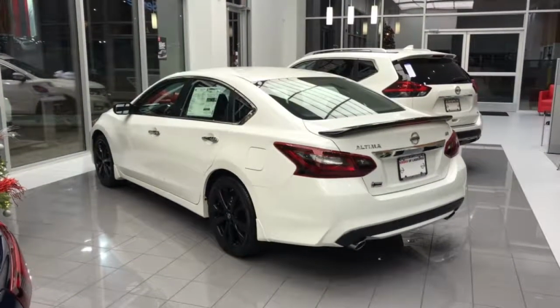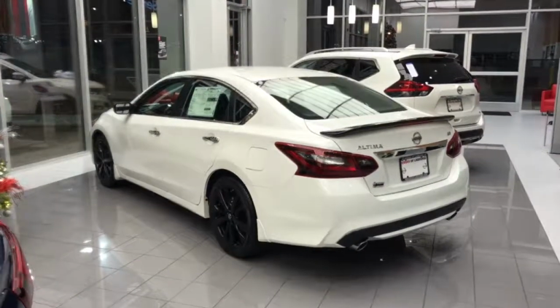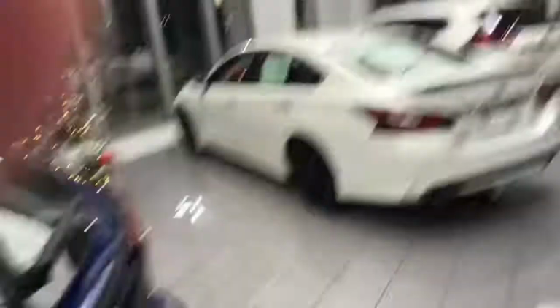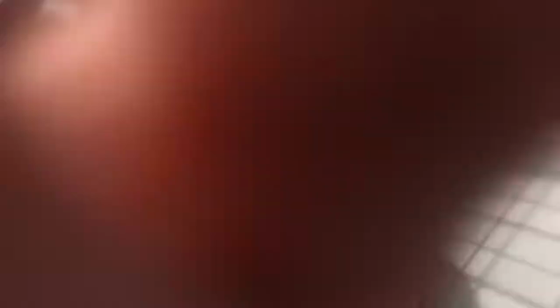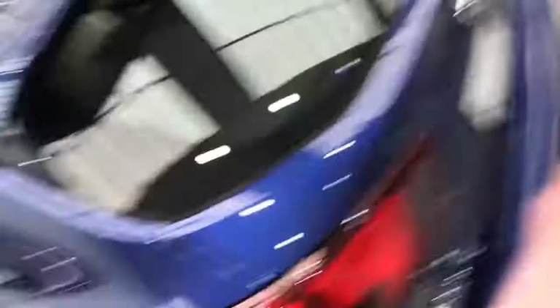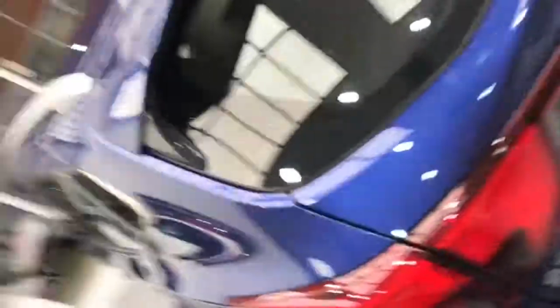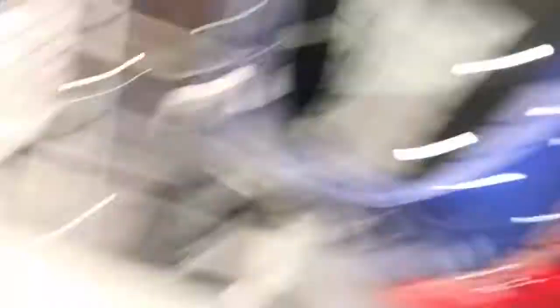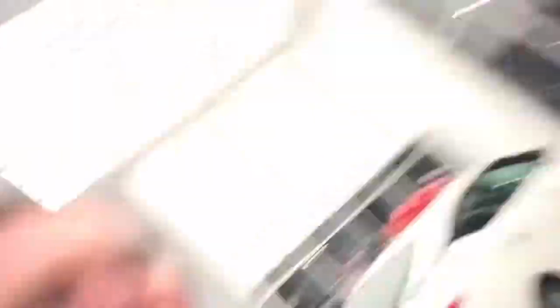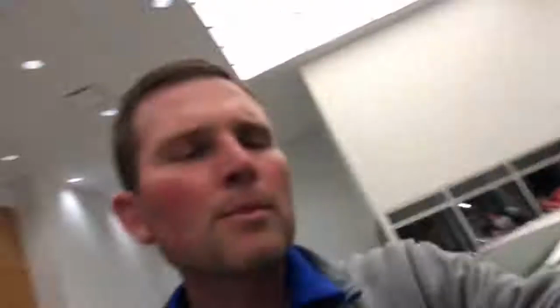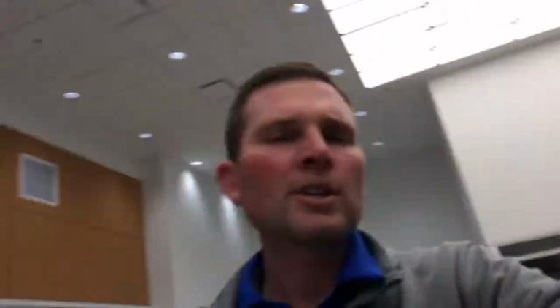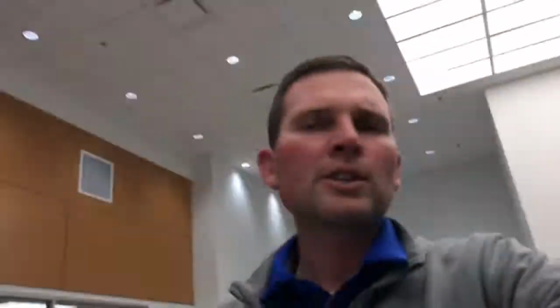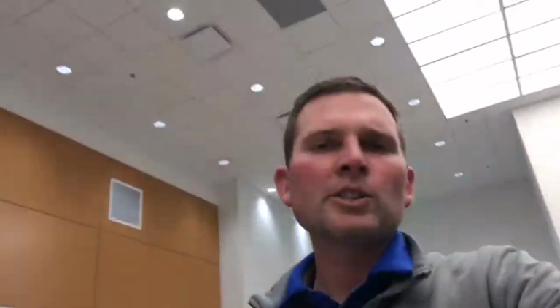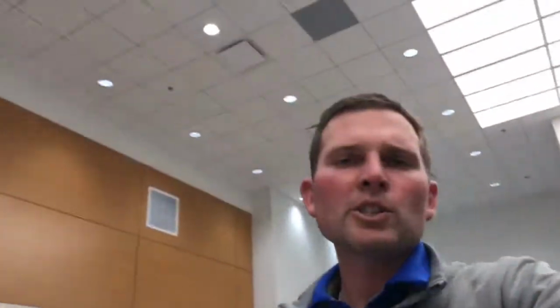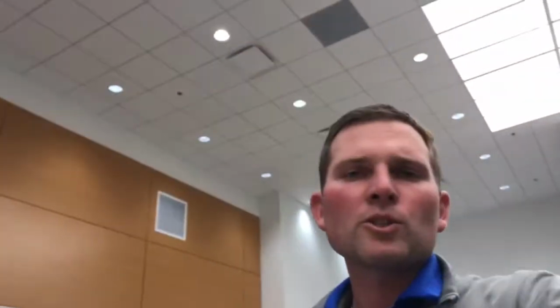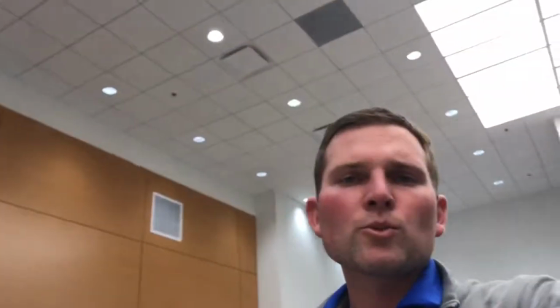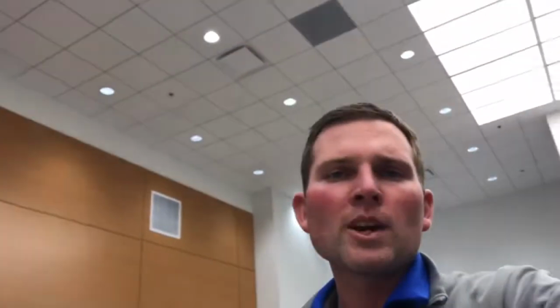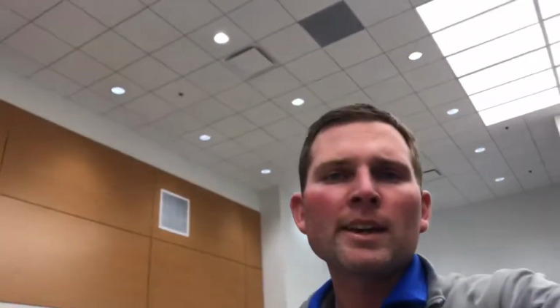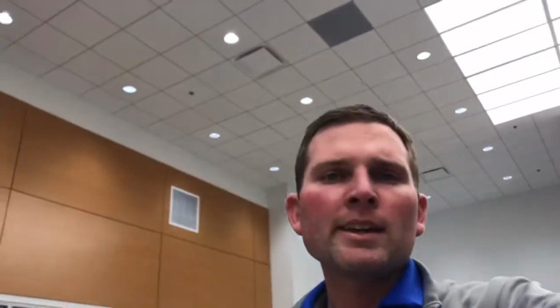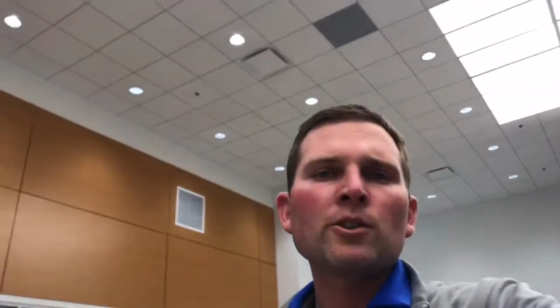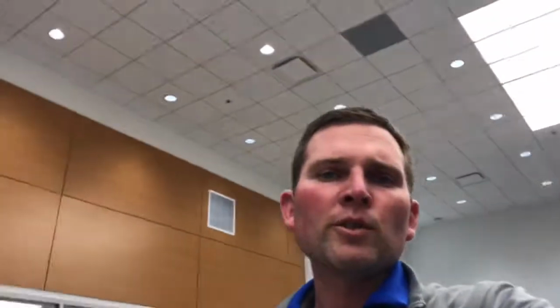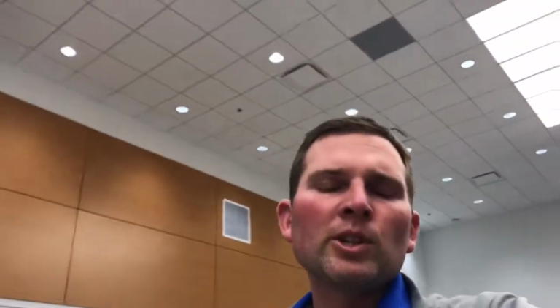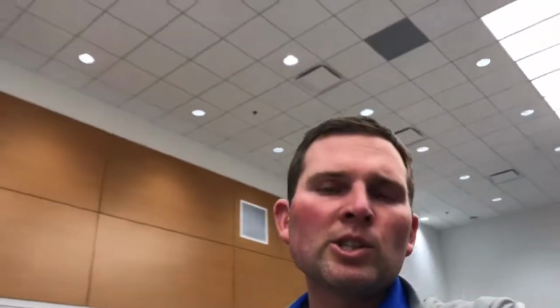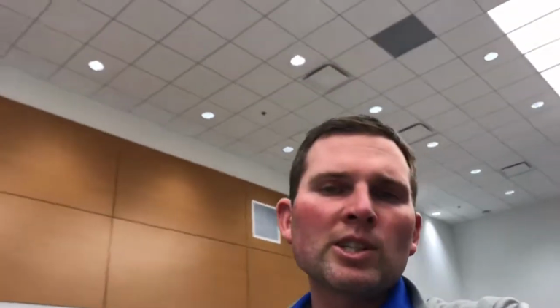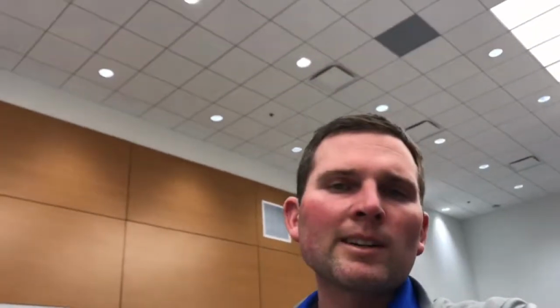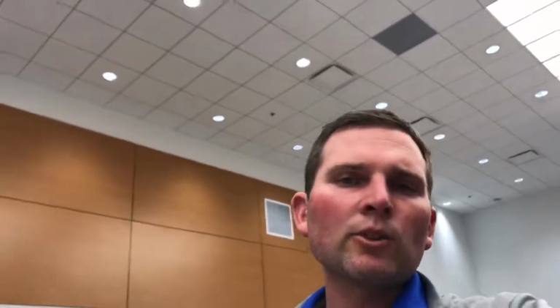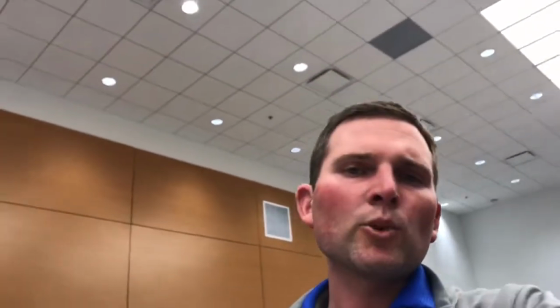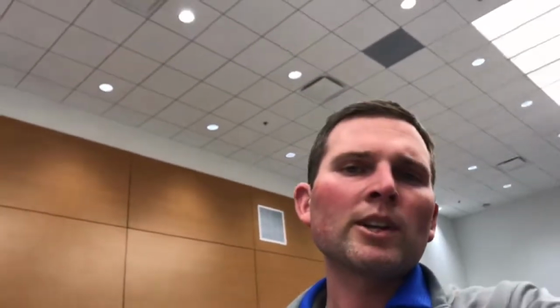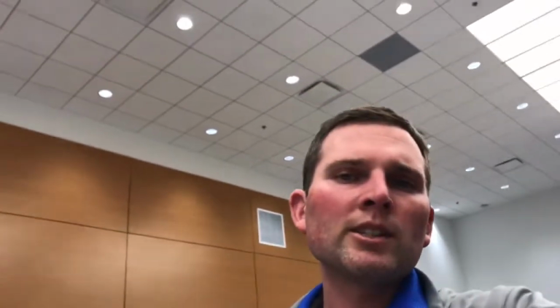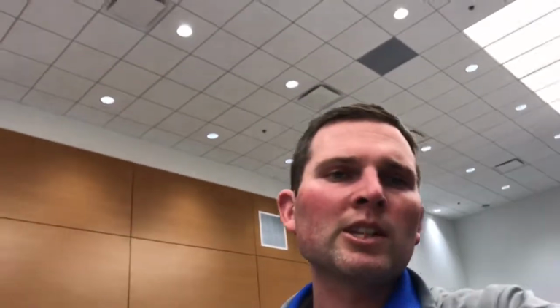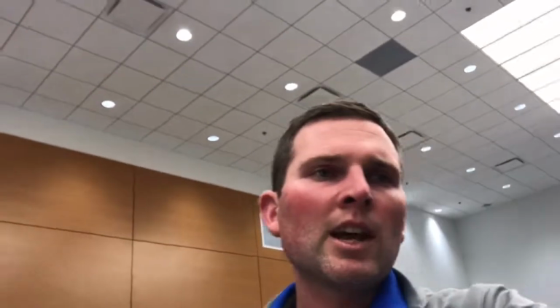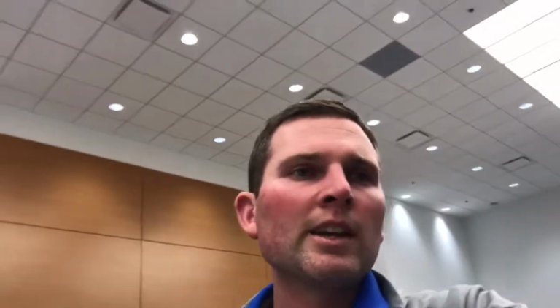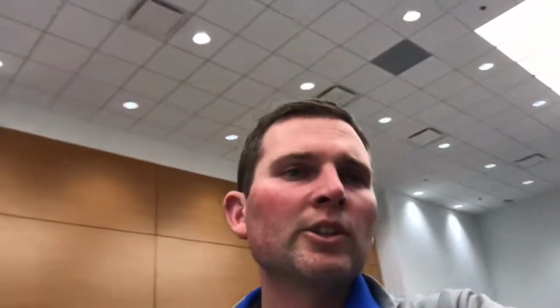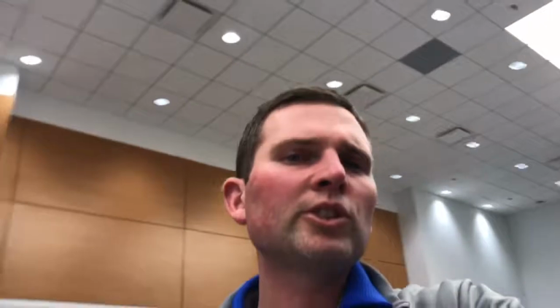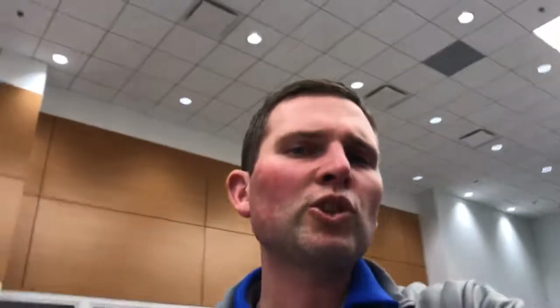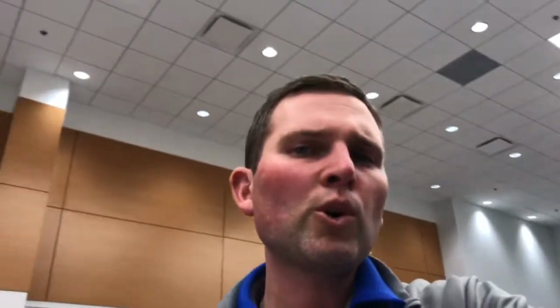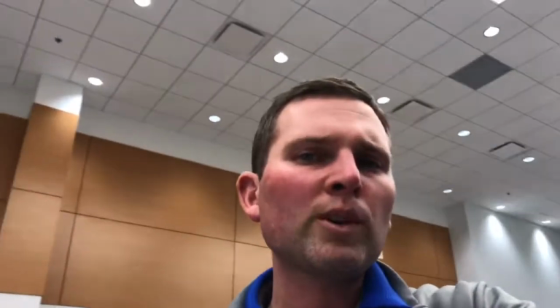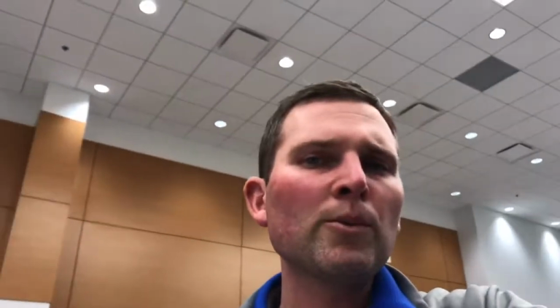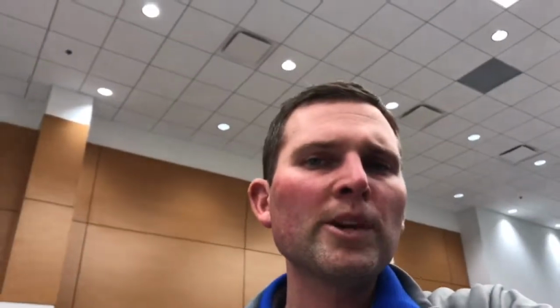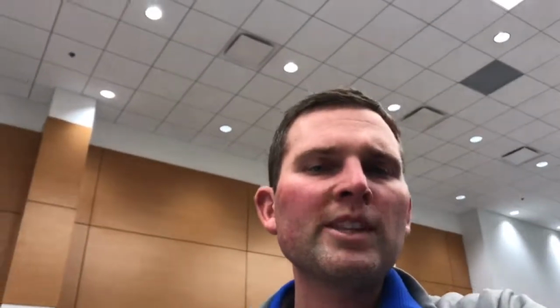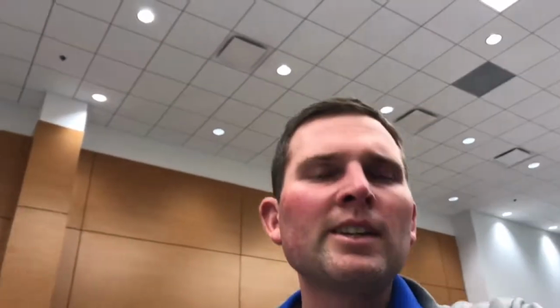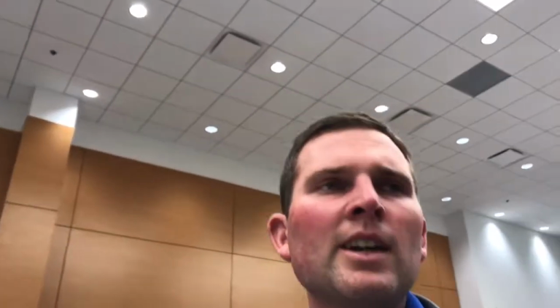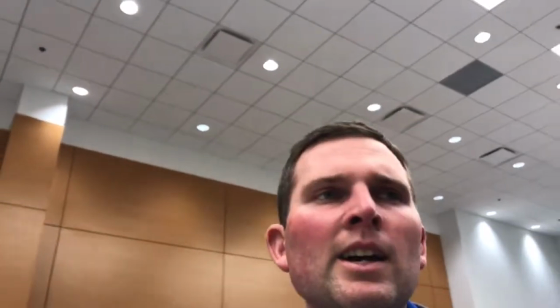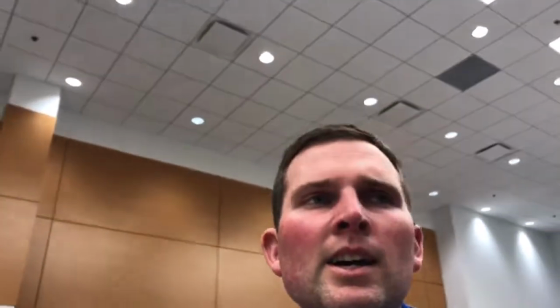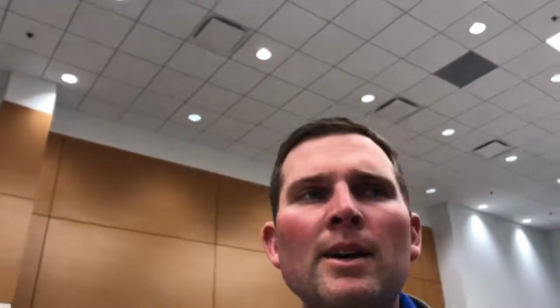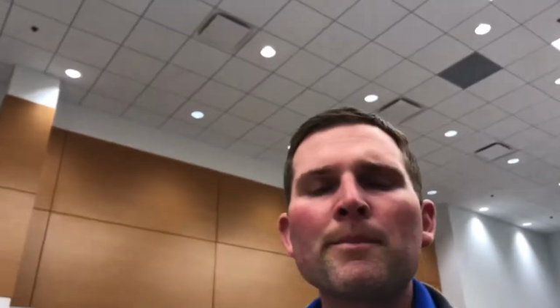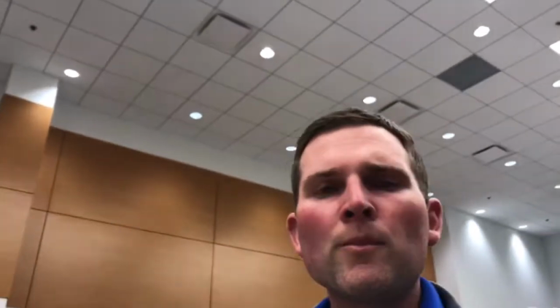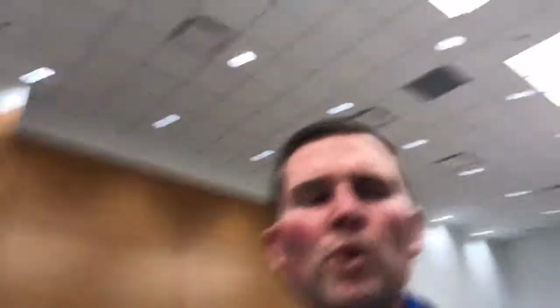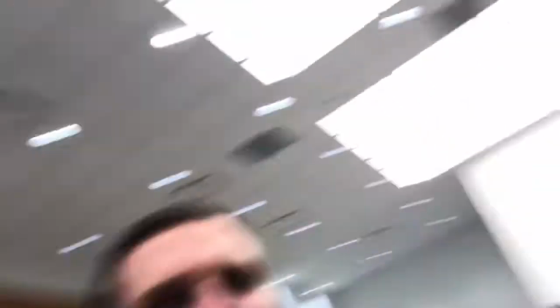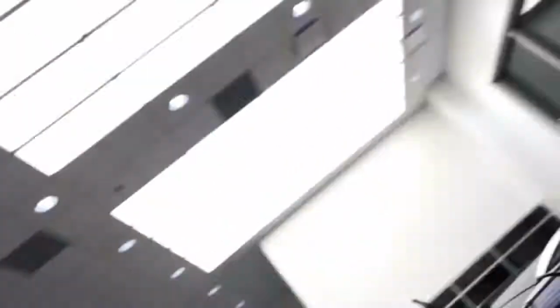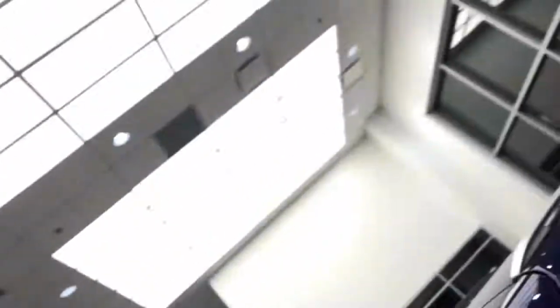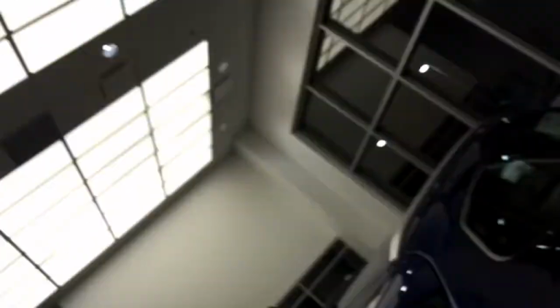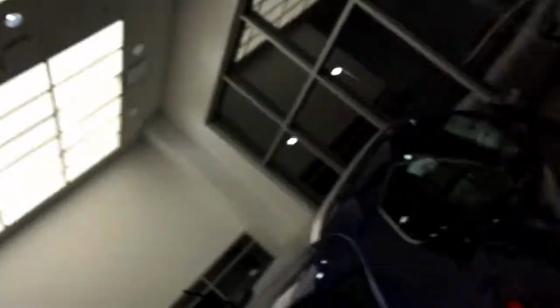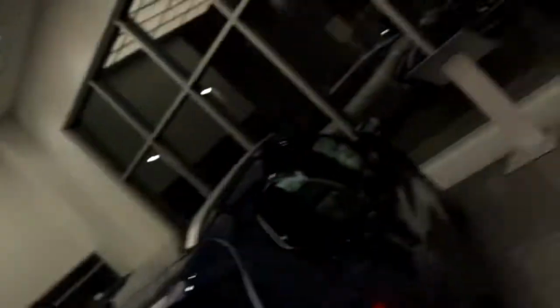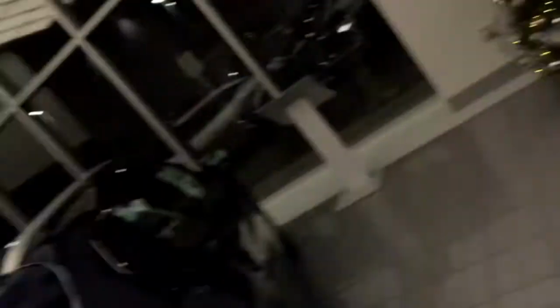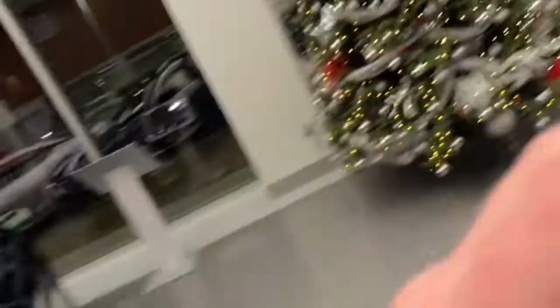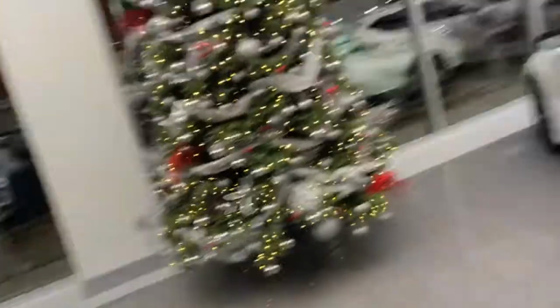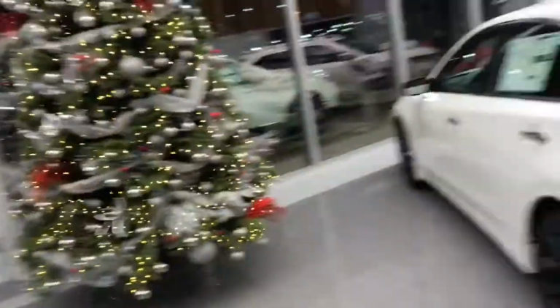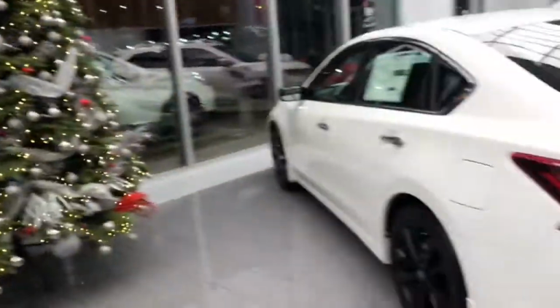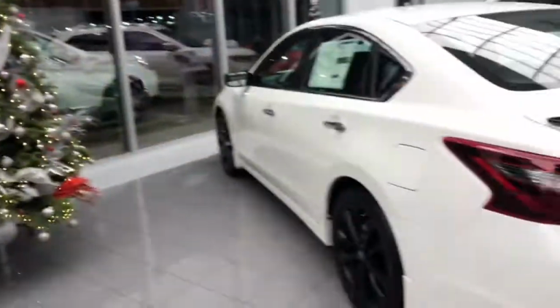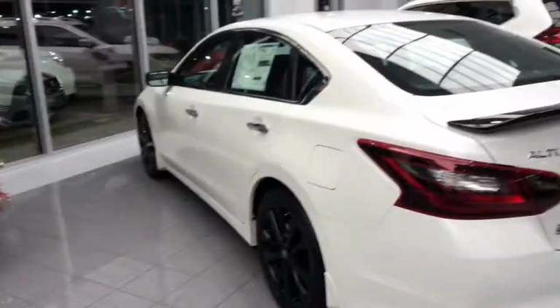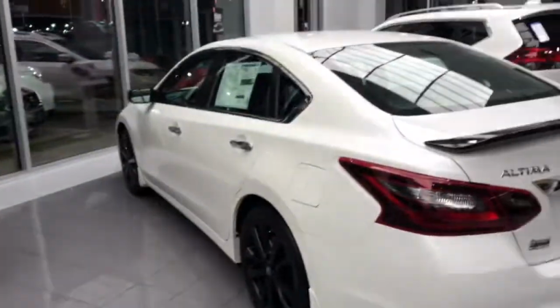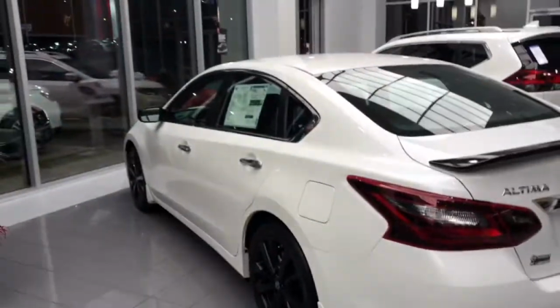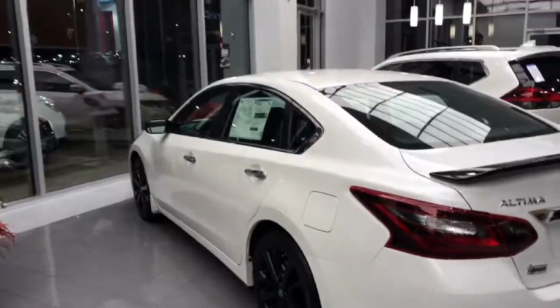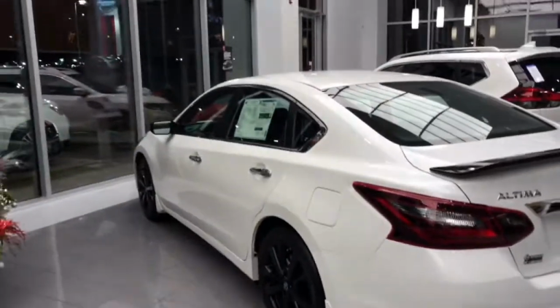Hey Robin, this is Ryan over at Nissan LaGrange, good talking with you. I wanted to show you this Altima.